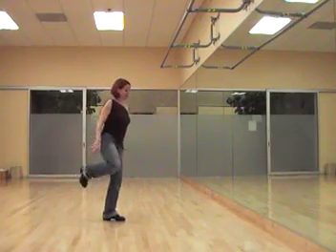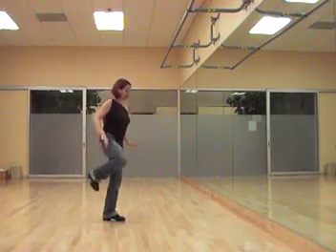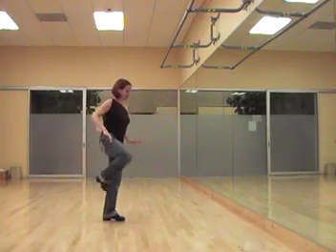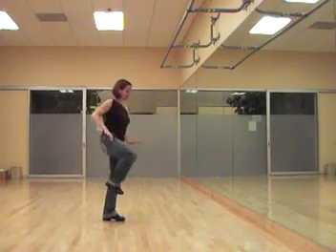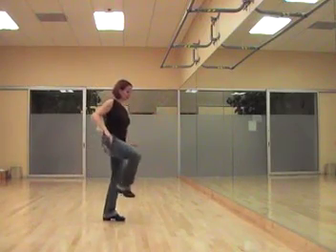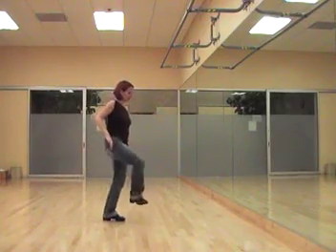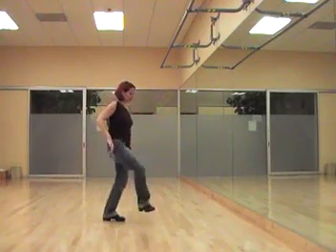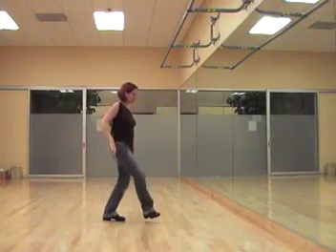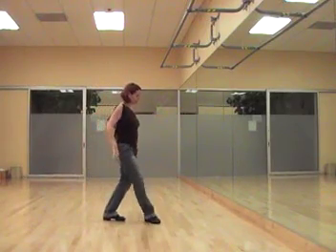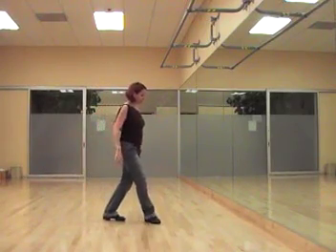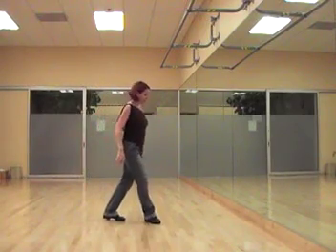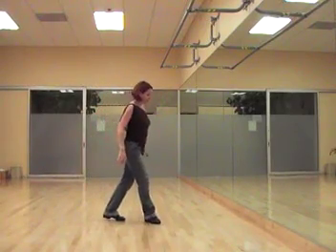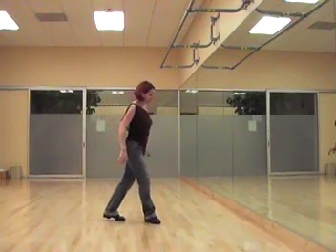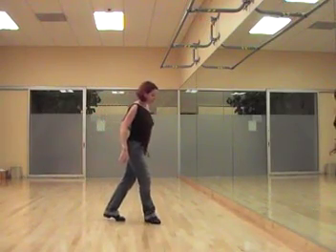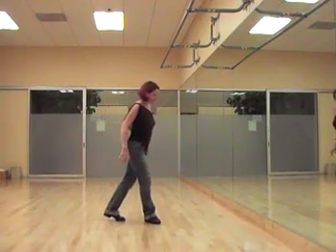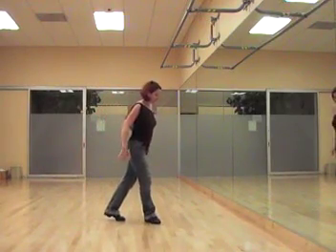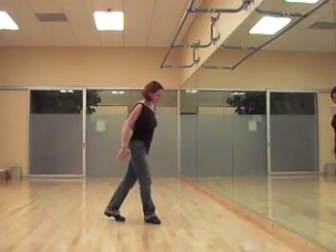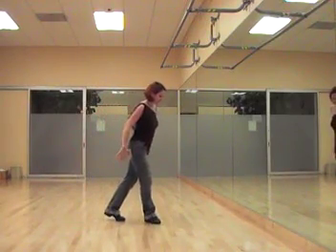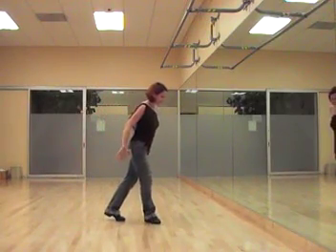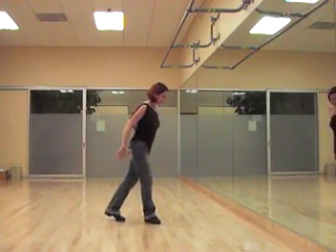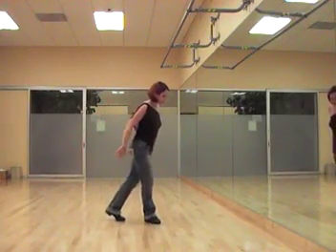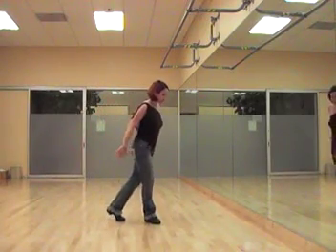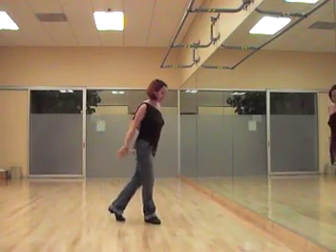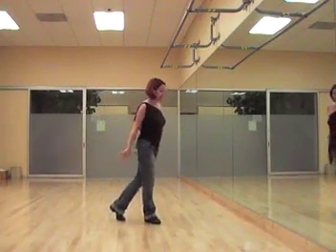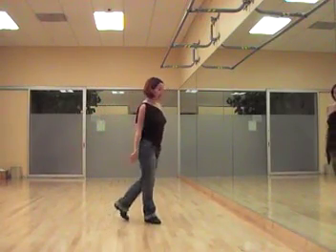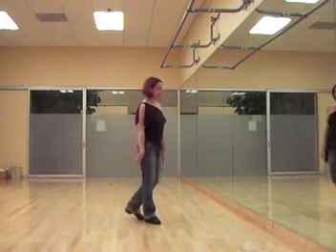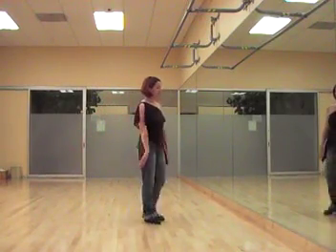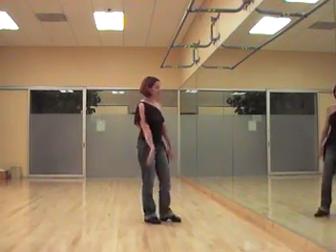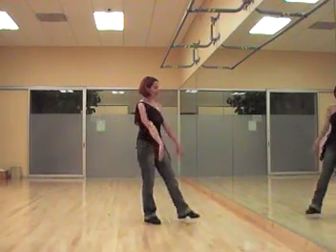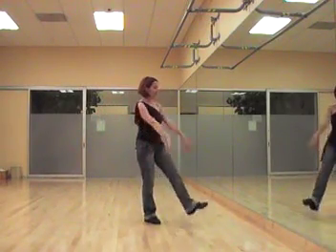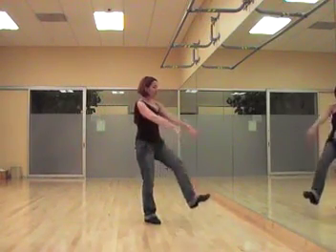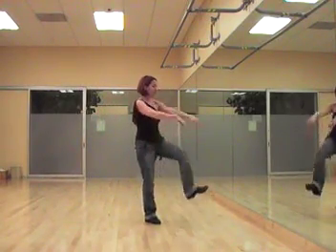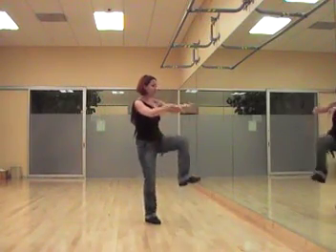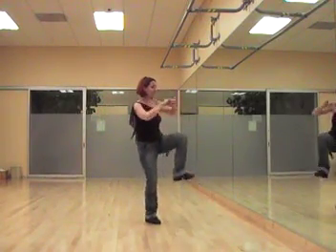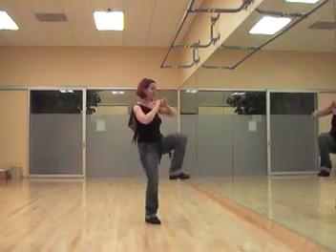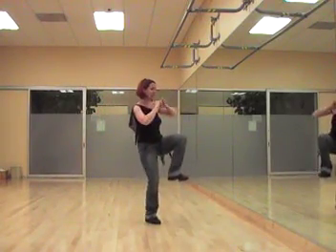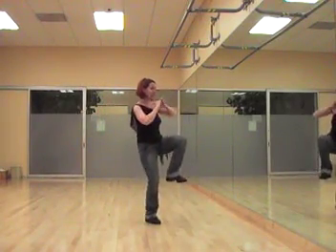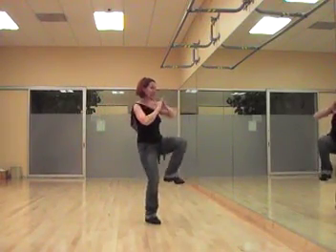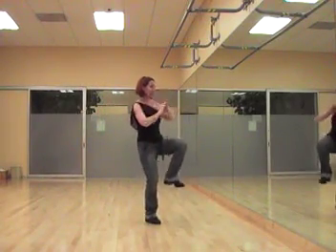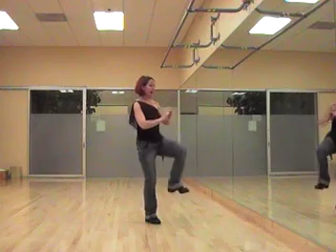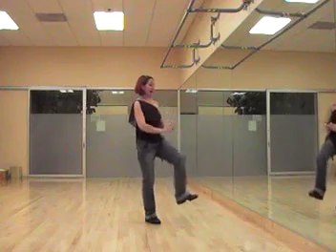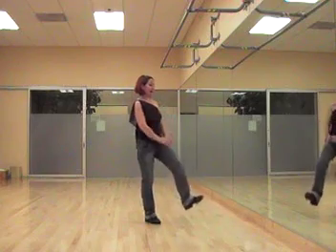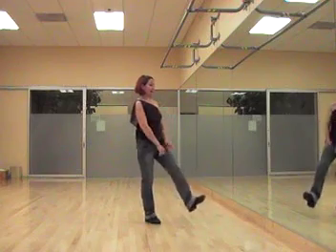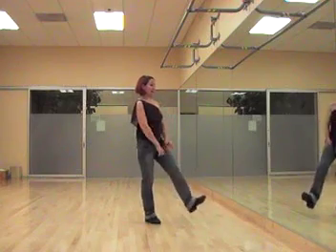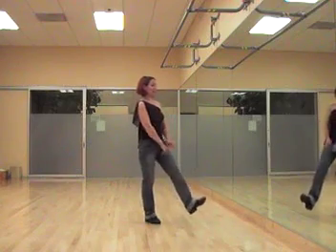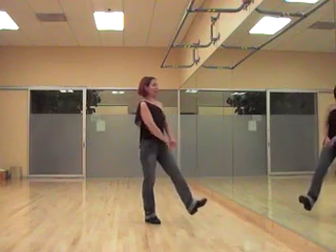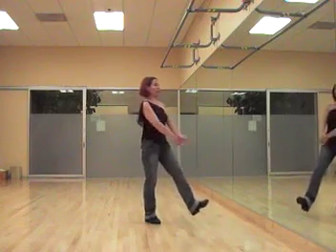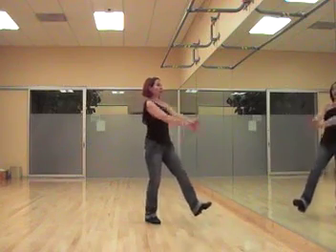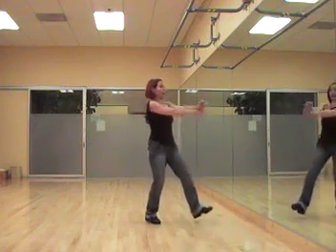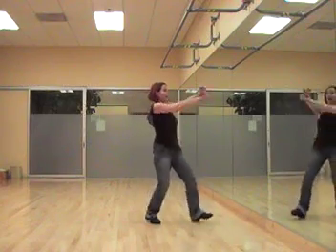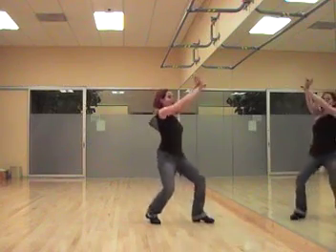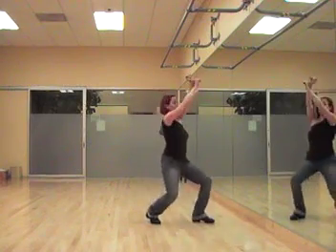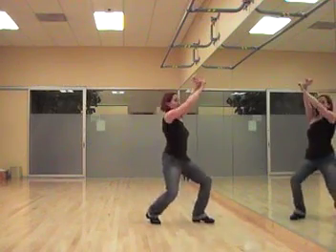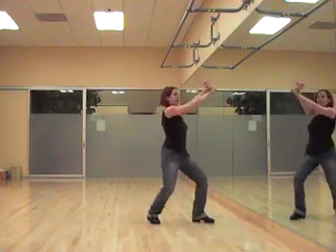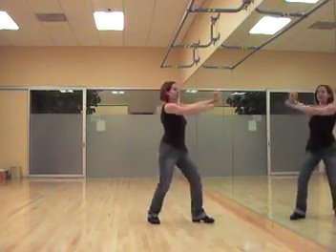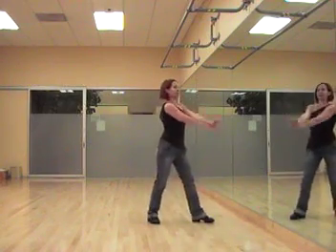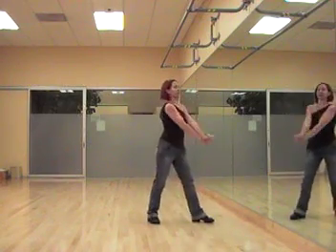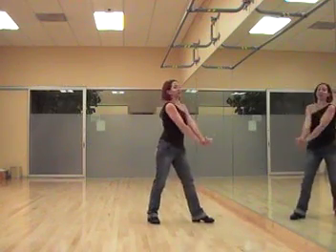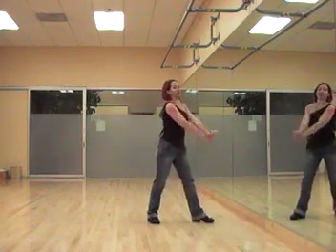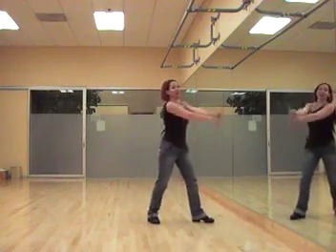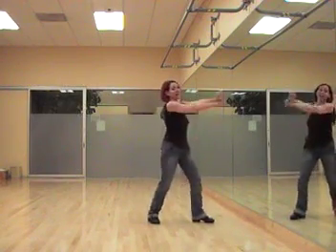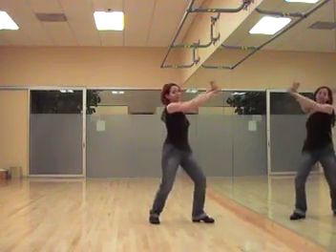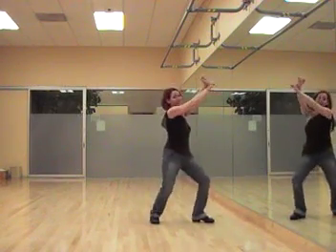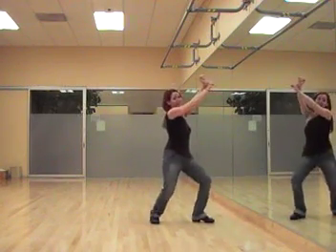So you step your right foot across, and then you pull up with your knee, and then you go up twice with your hands.